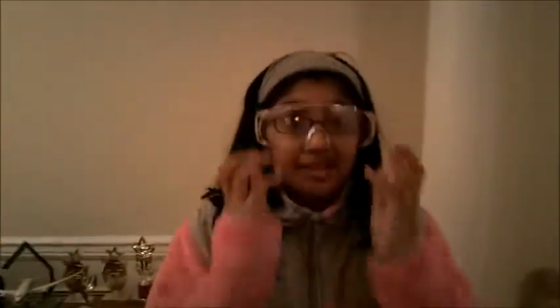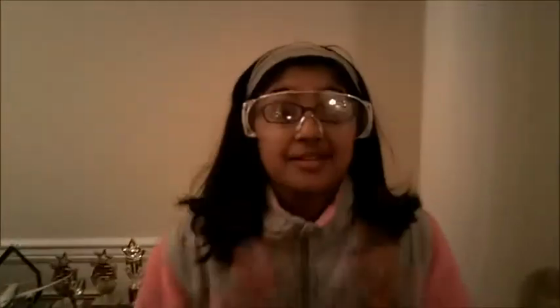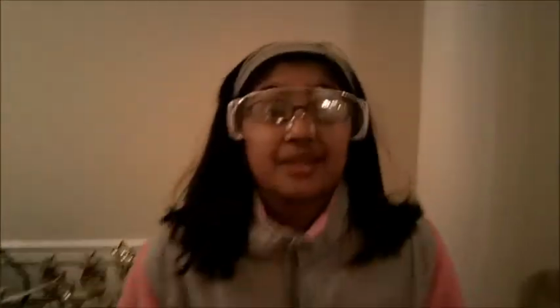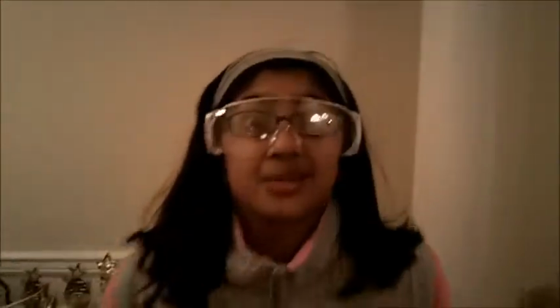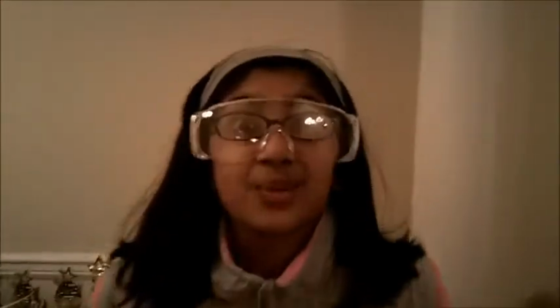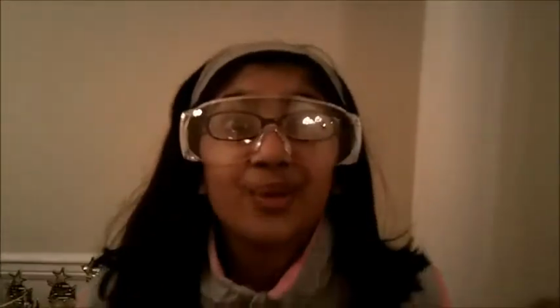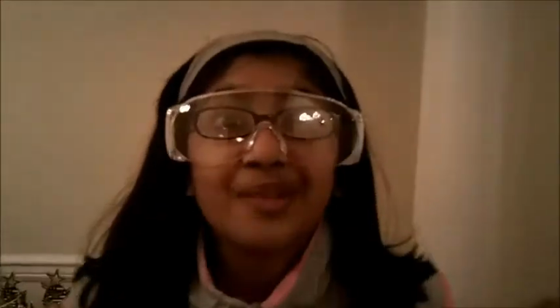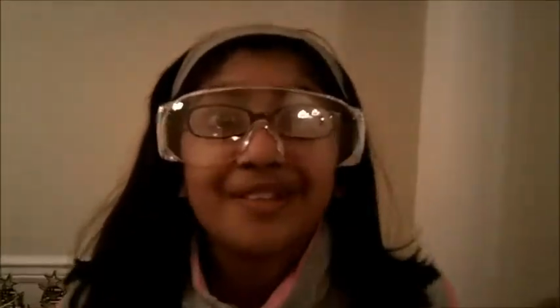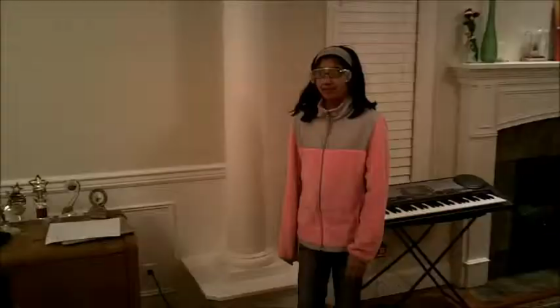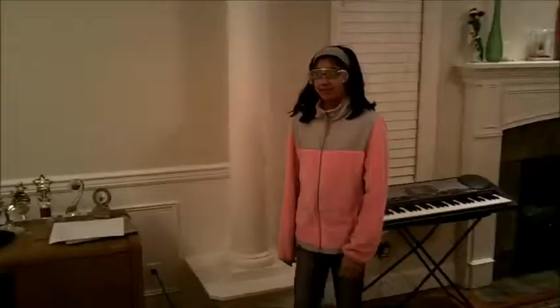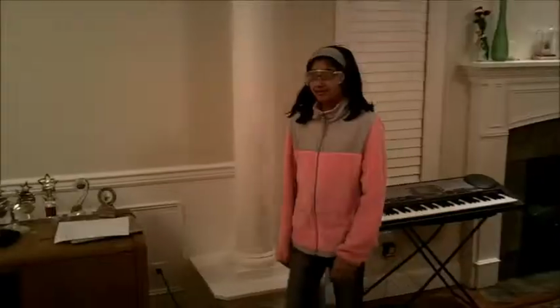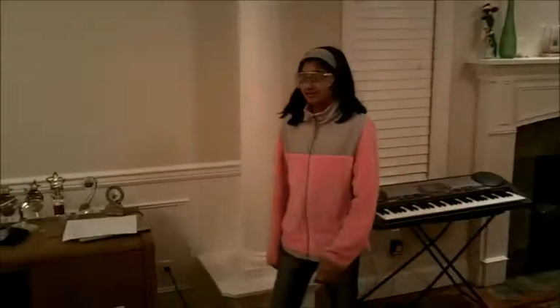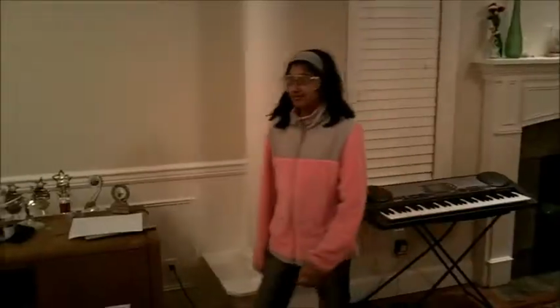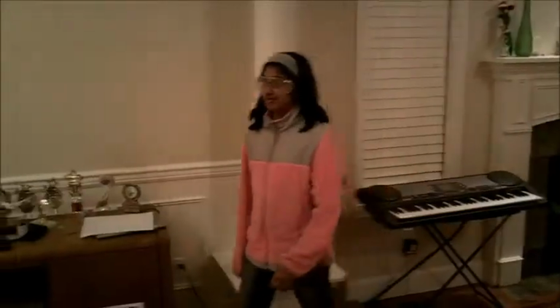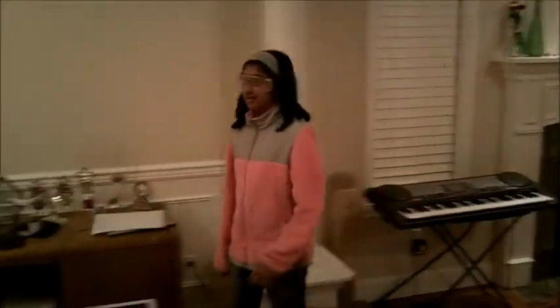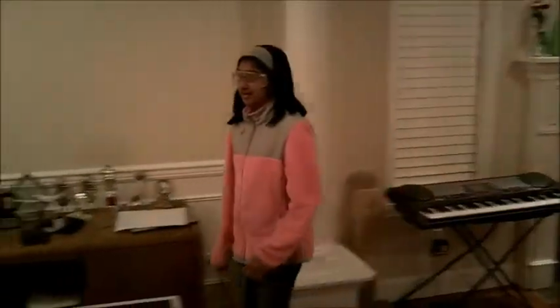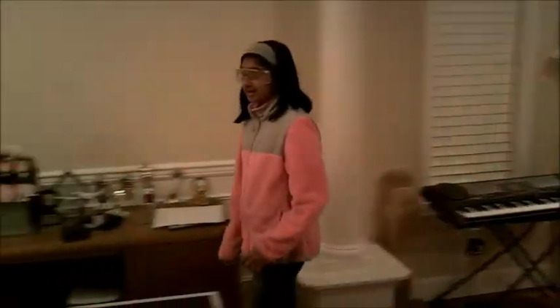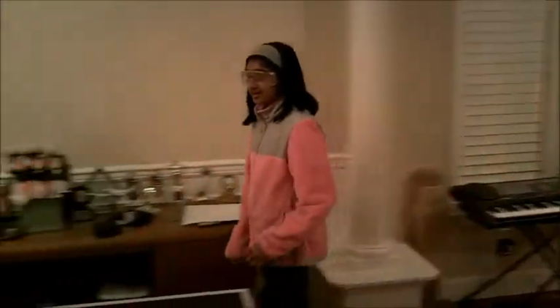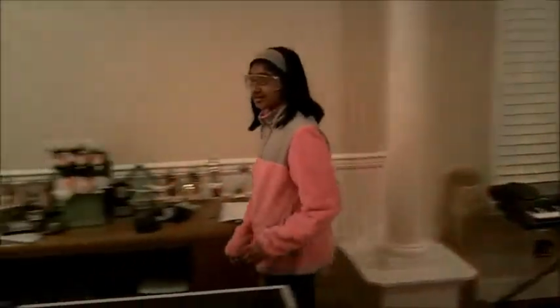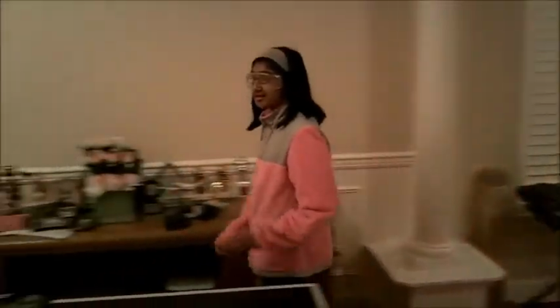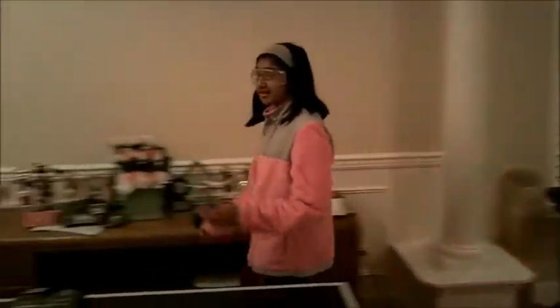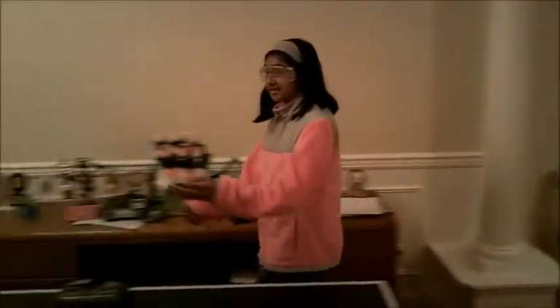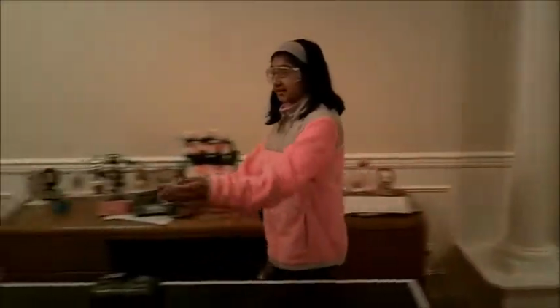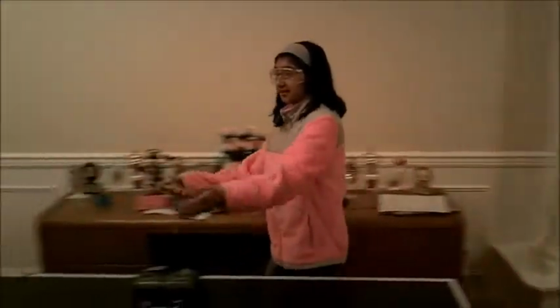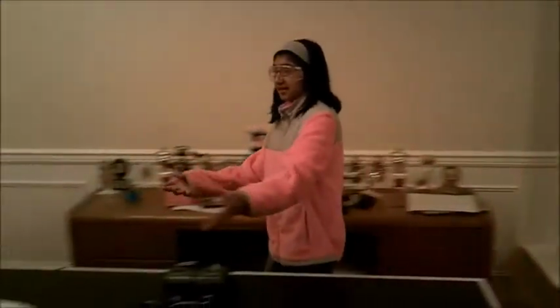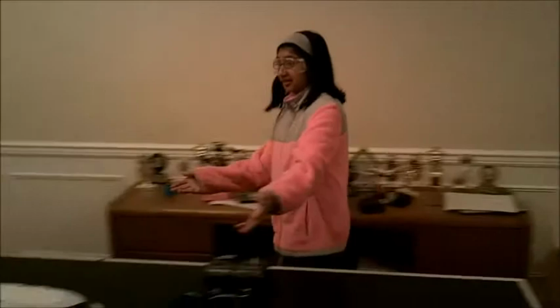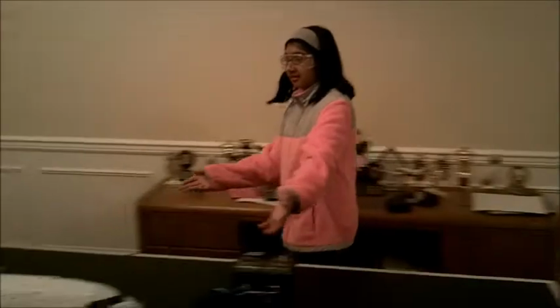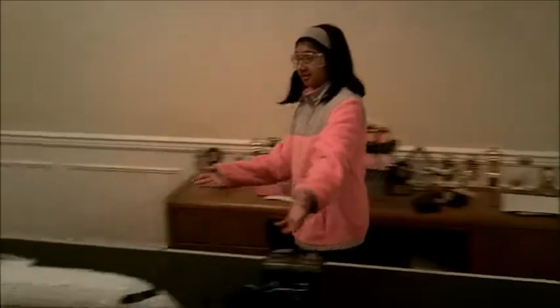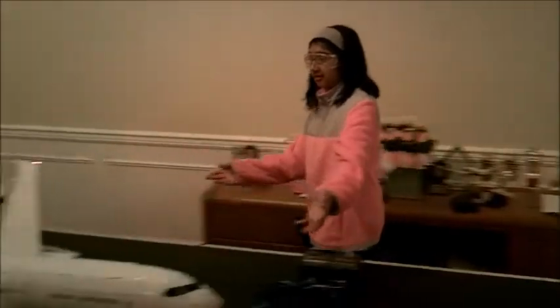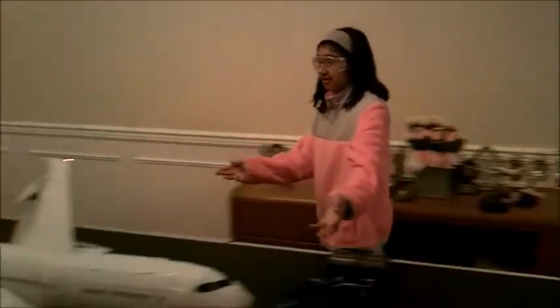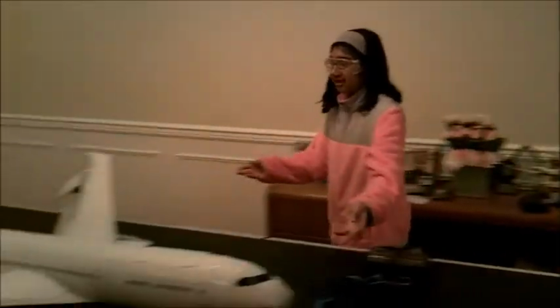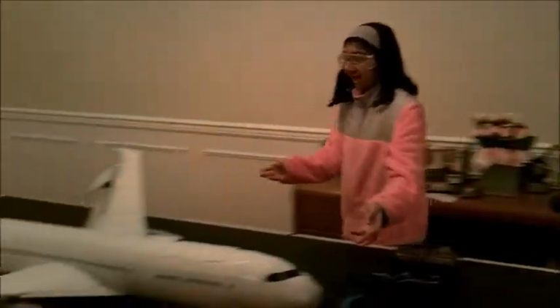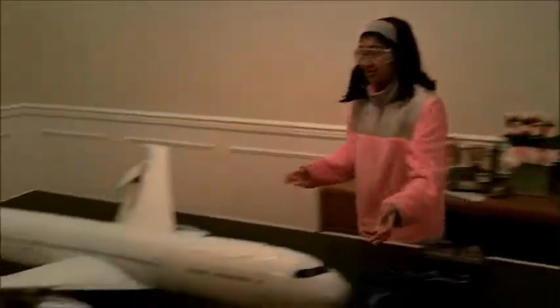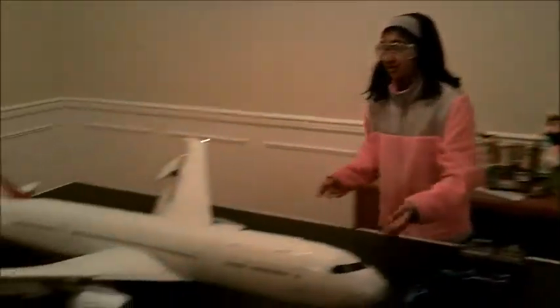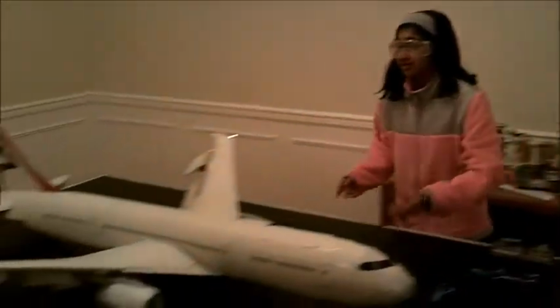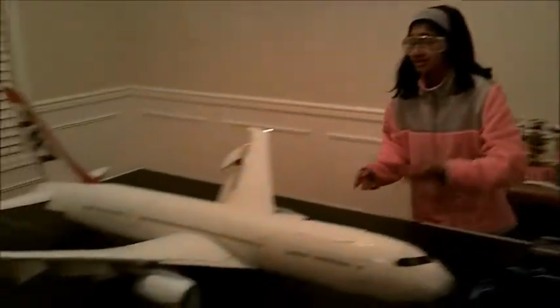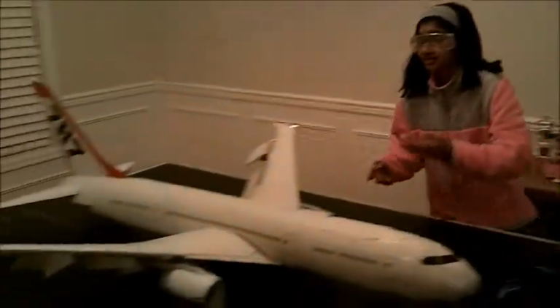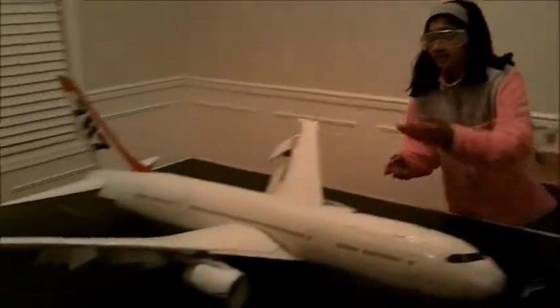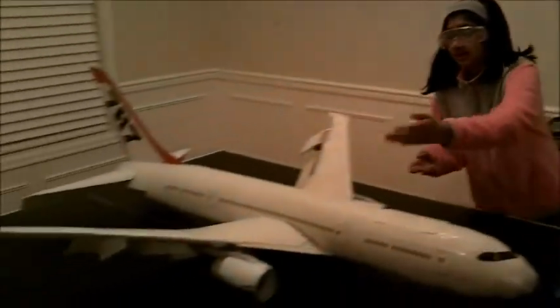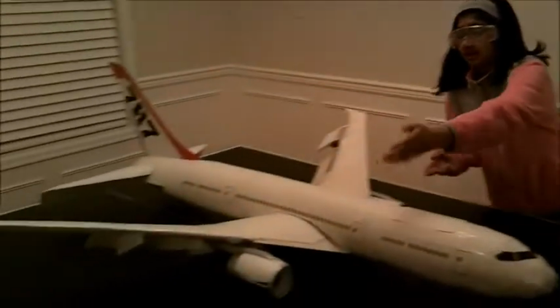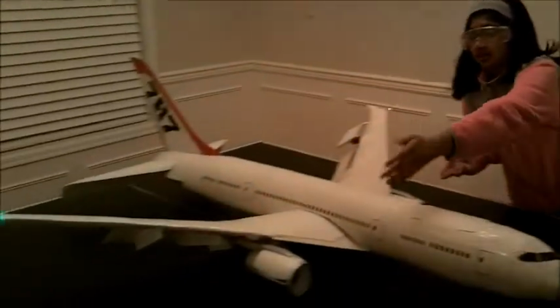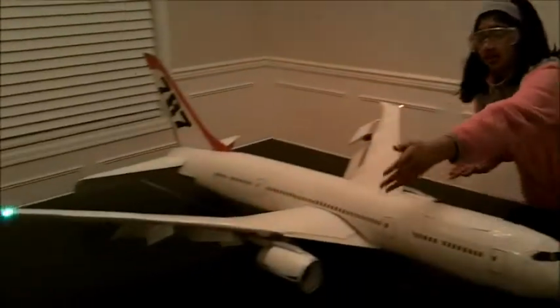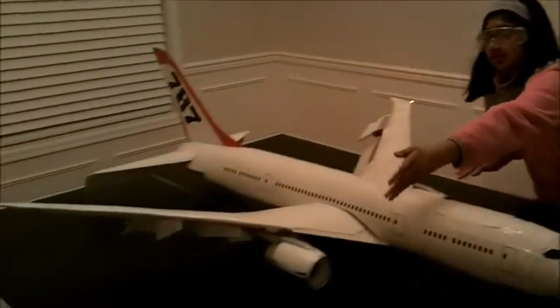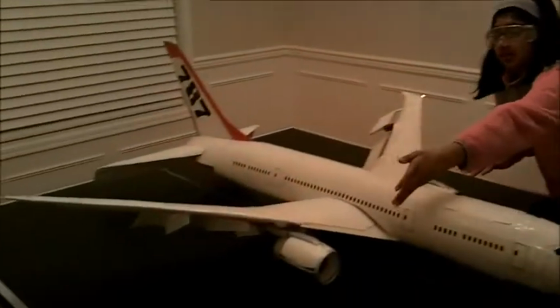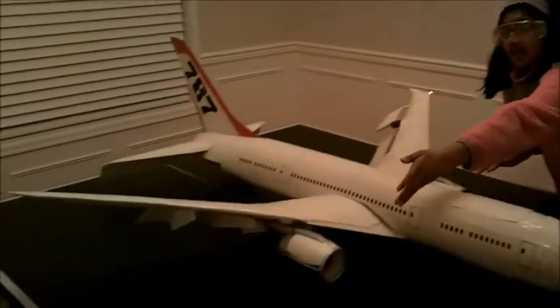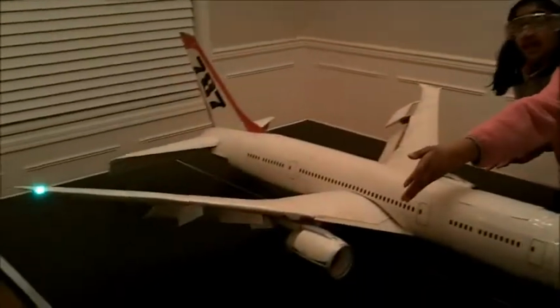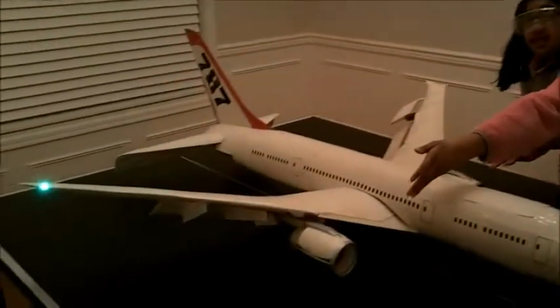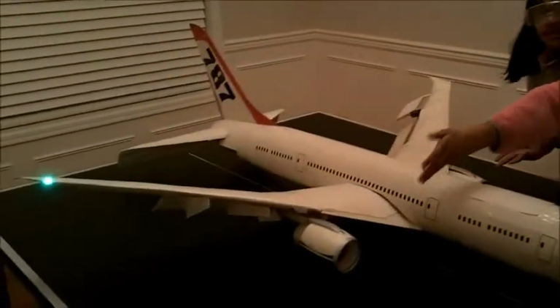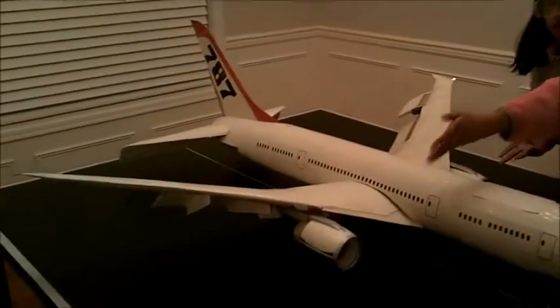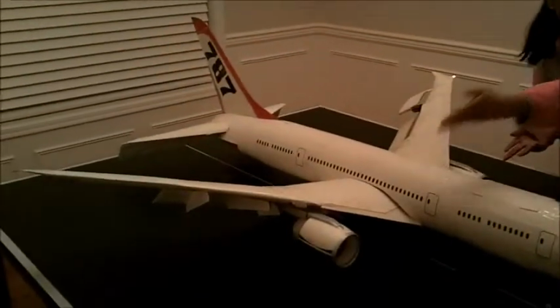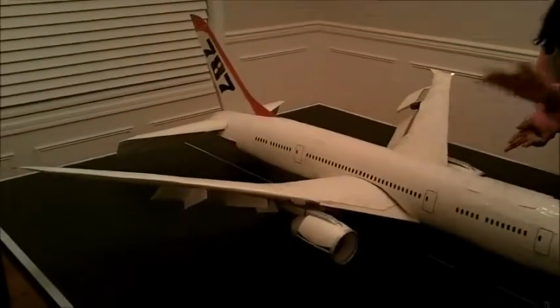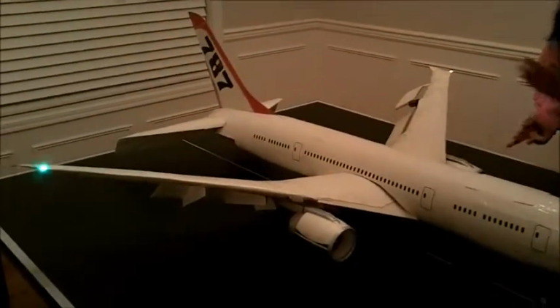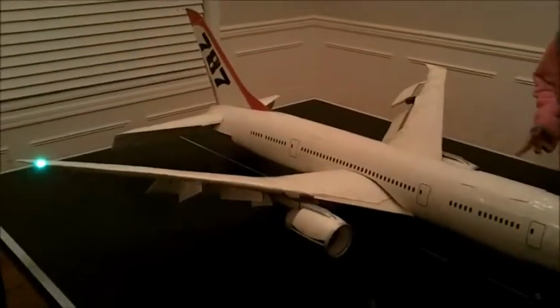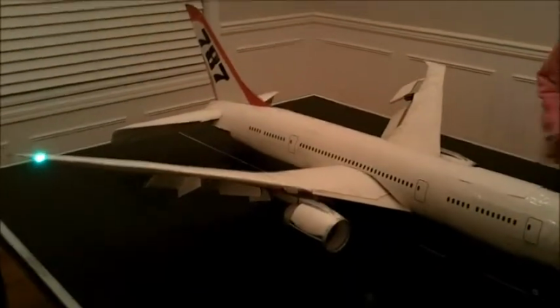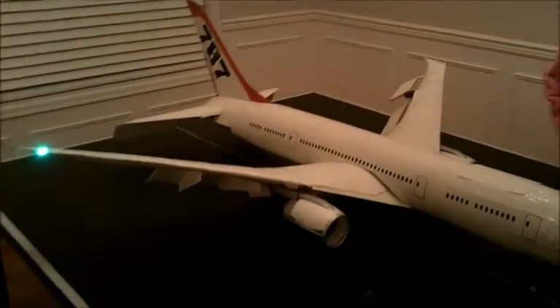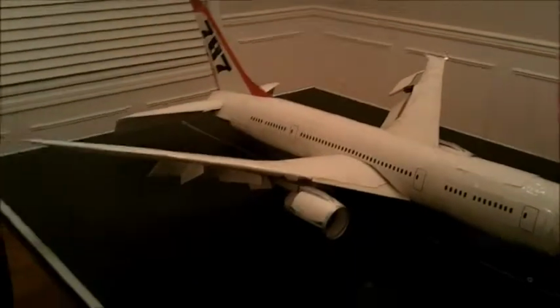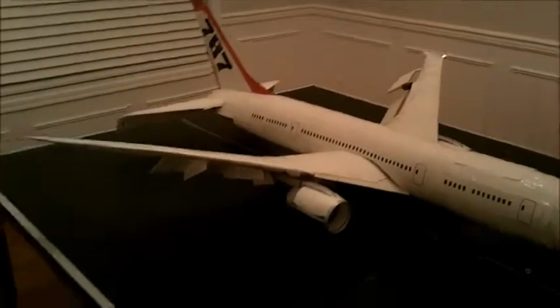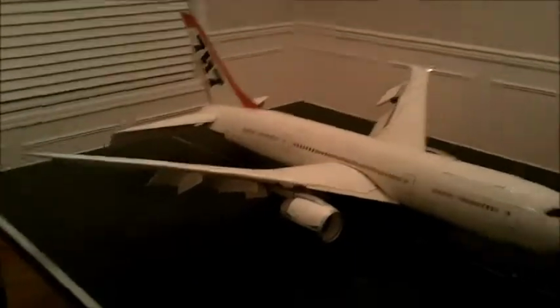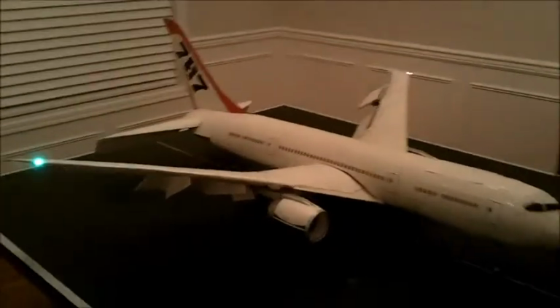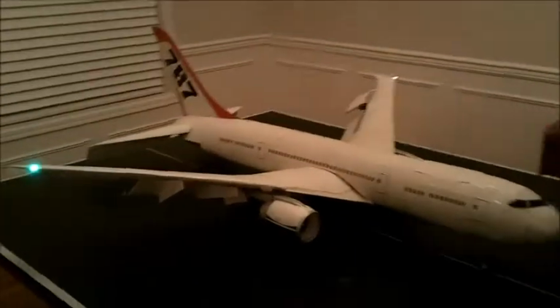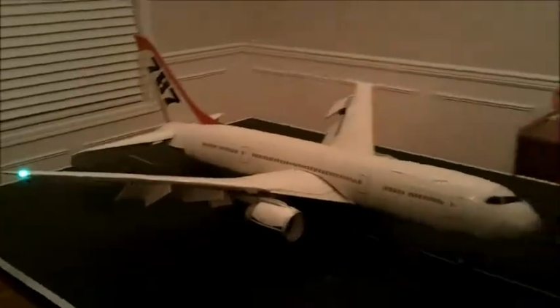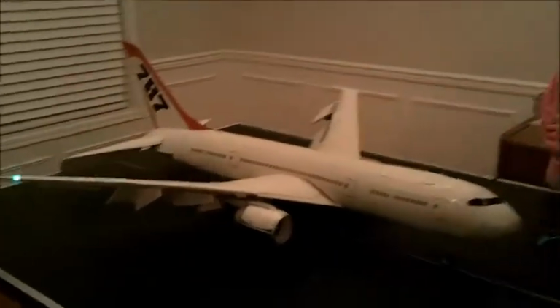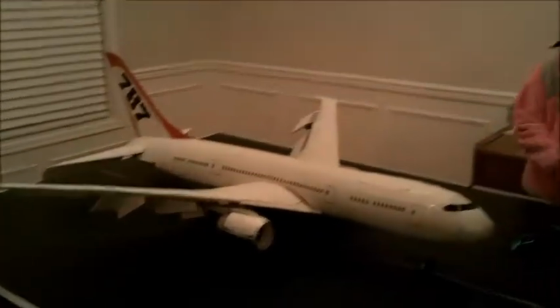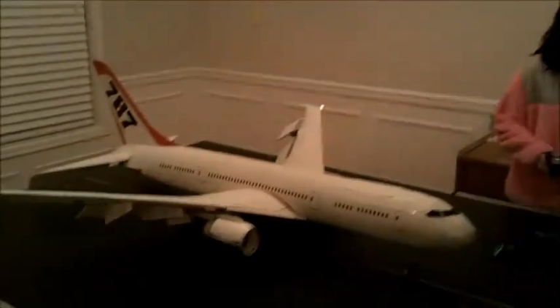Looks cool. This is a jet plane. As you can see, there are two jets, and this is a remote control.